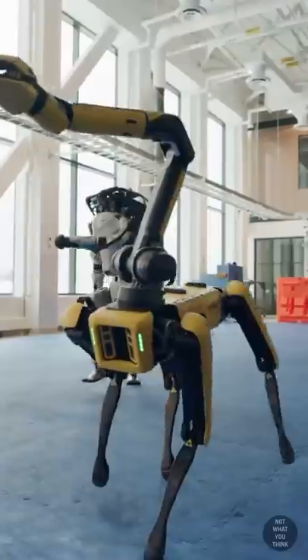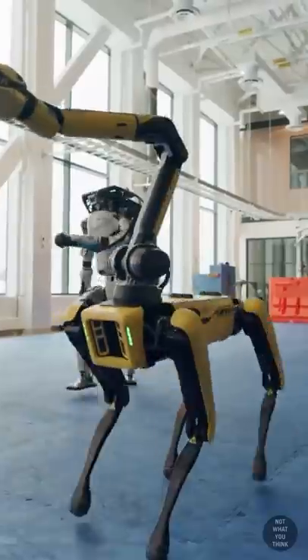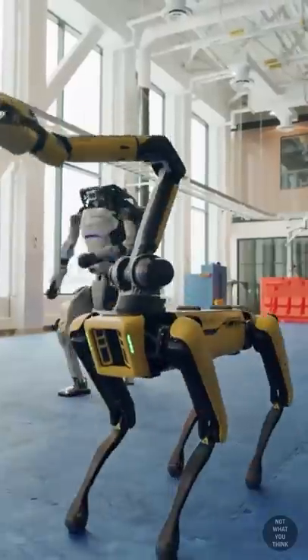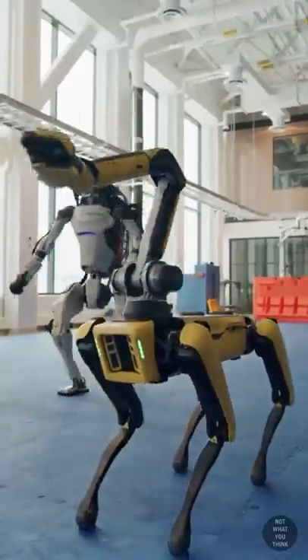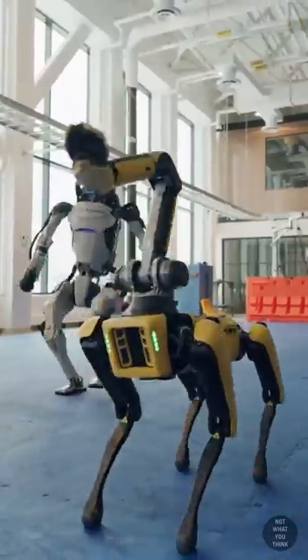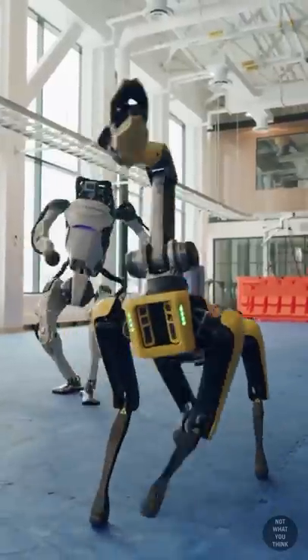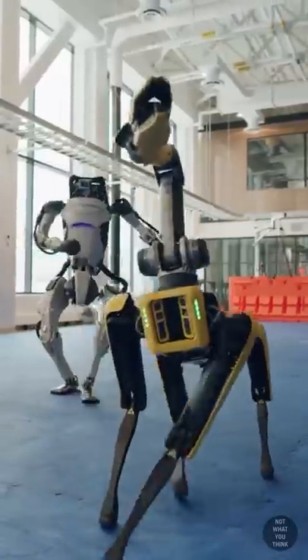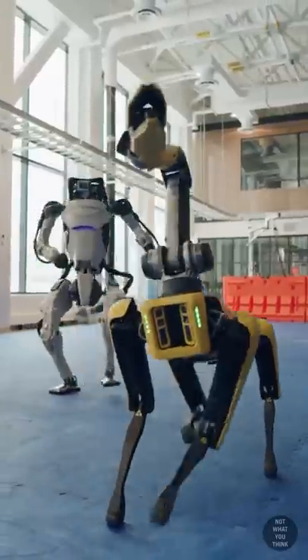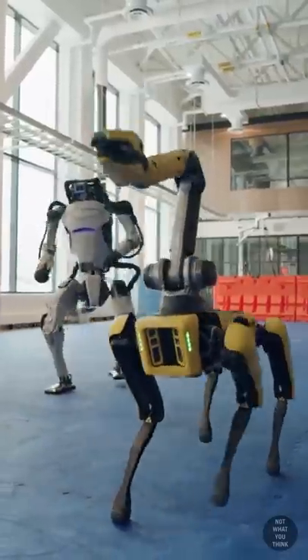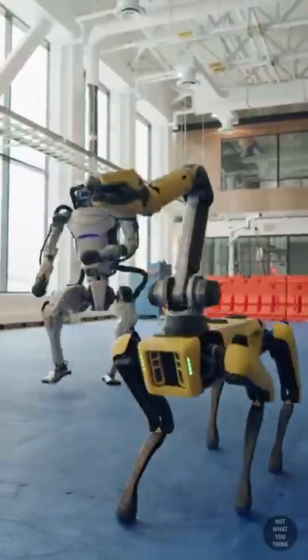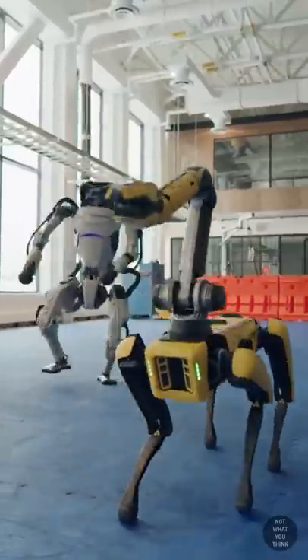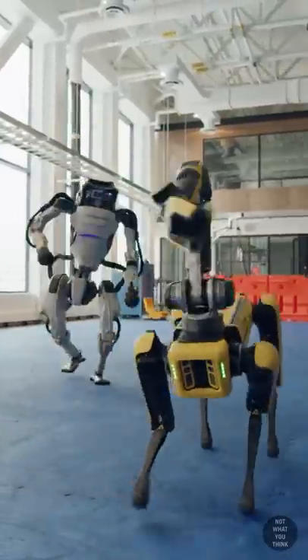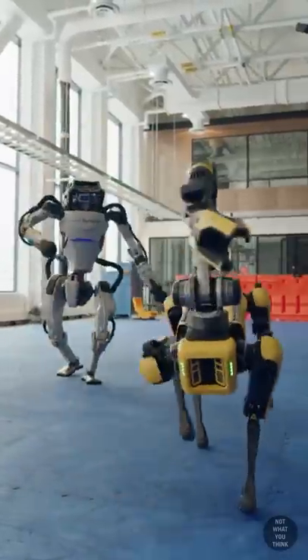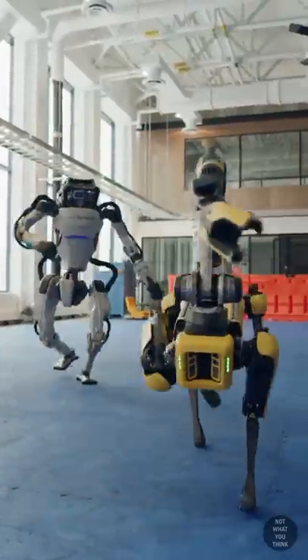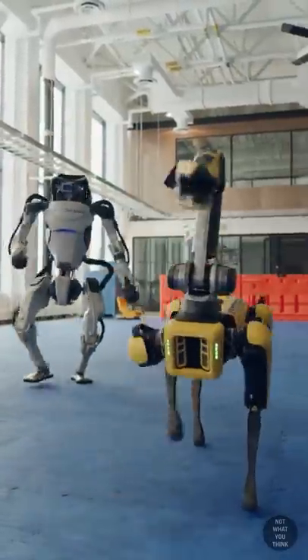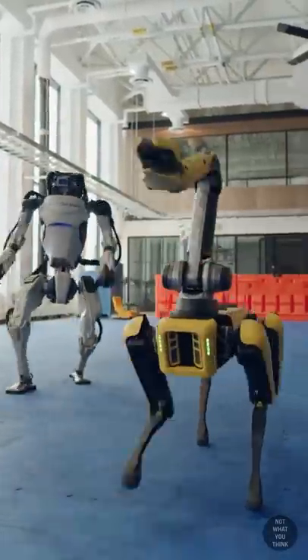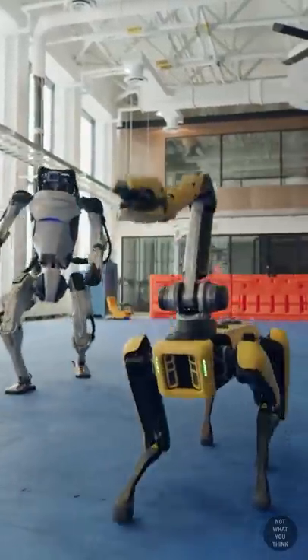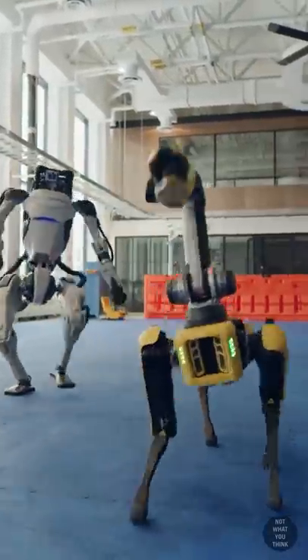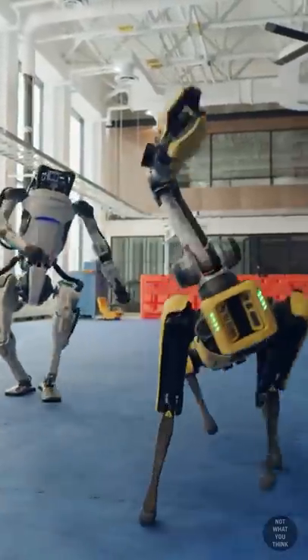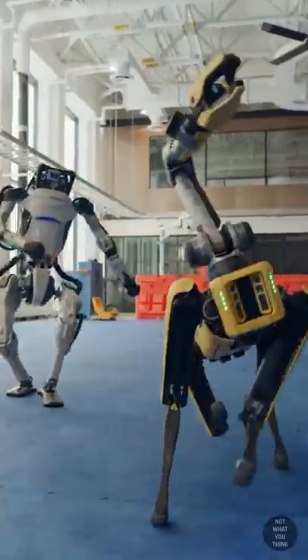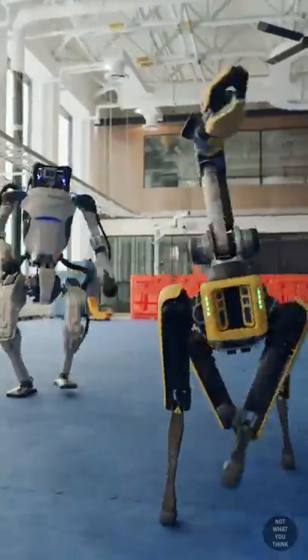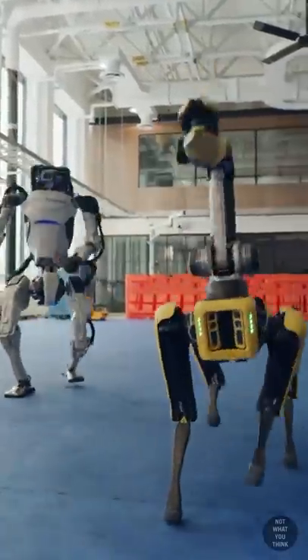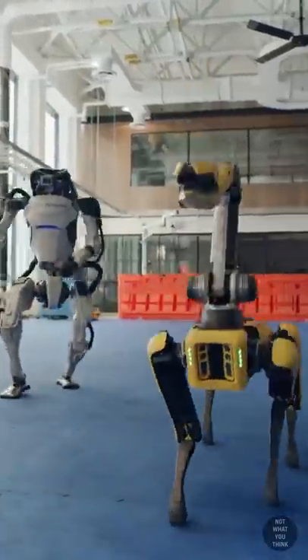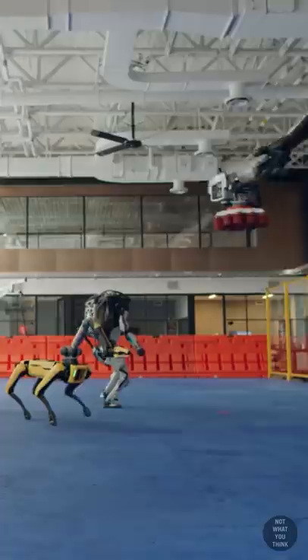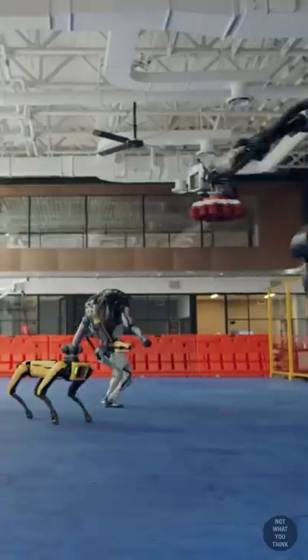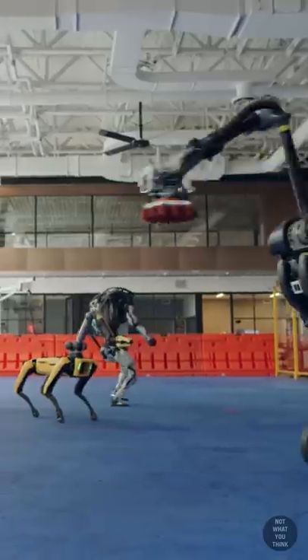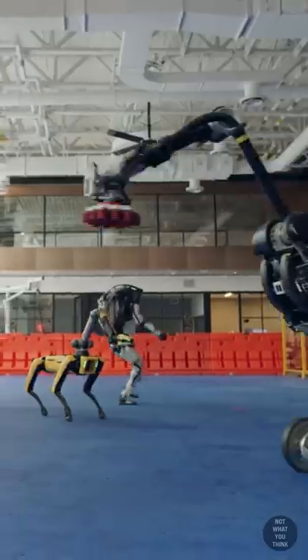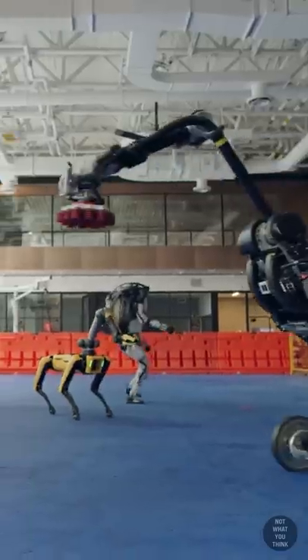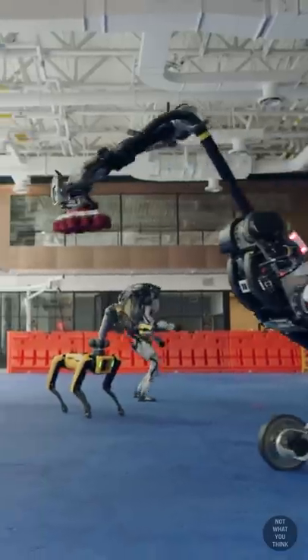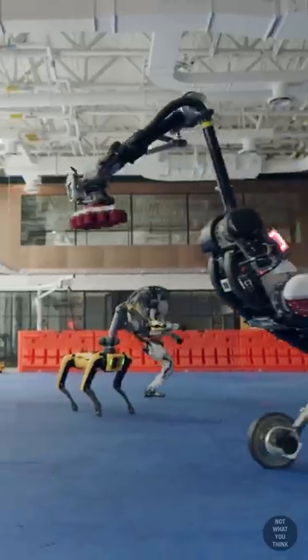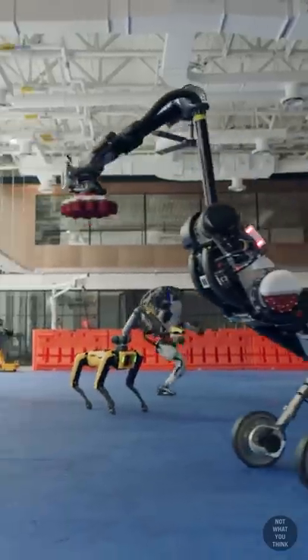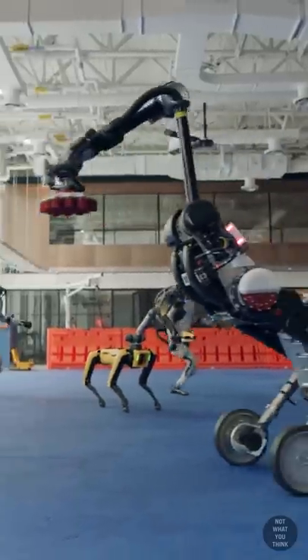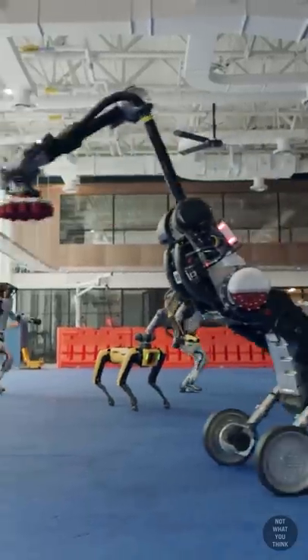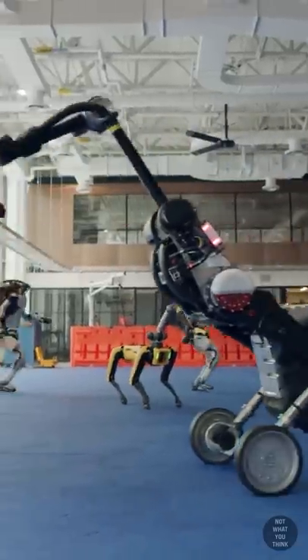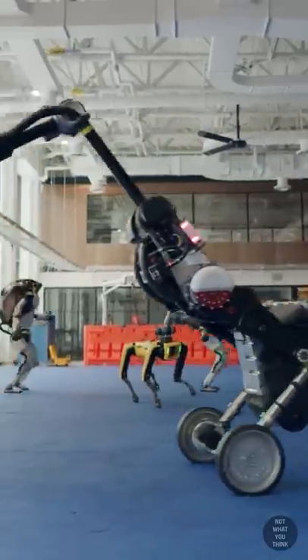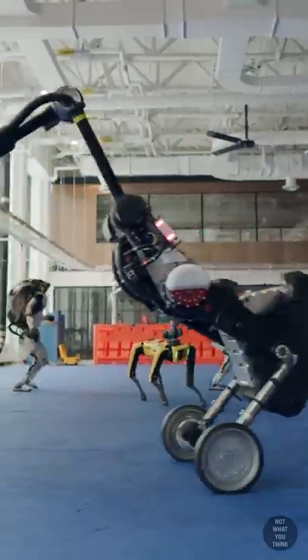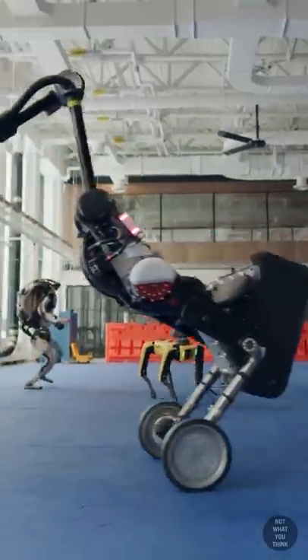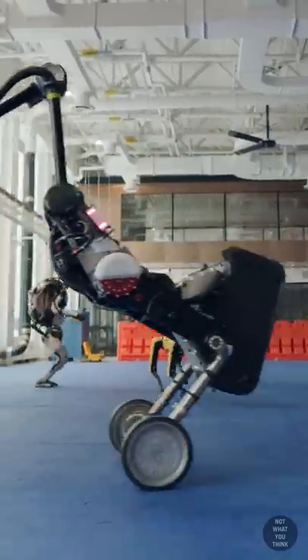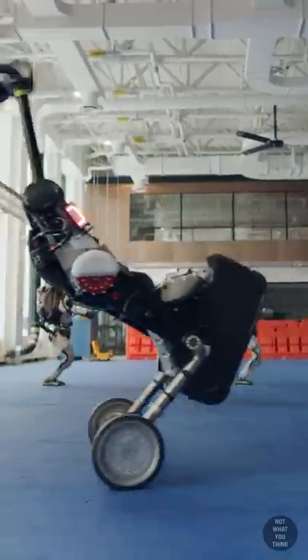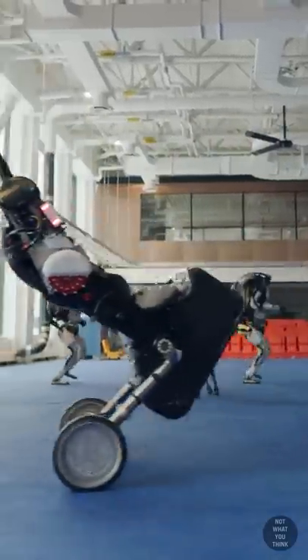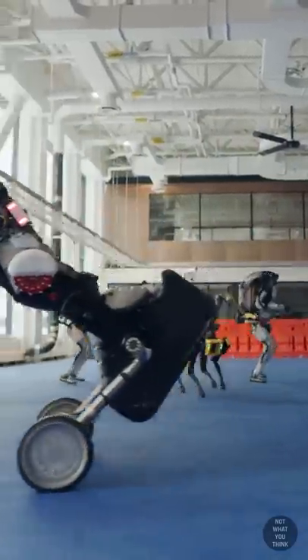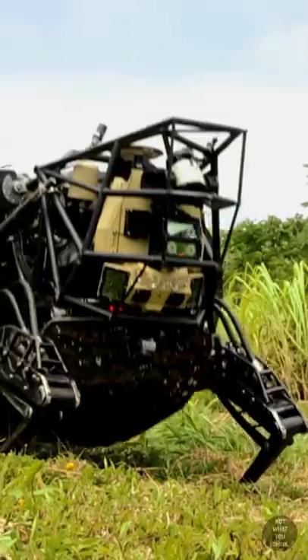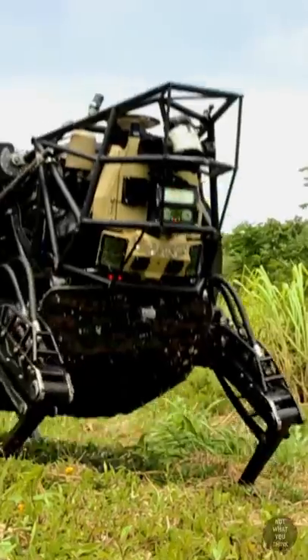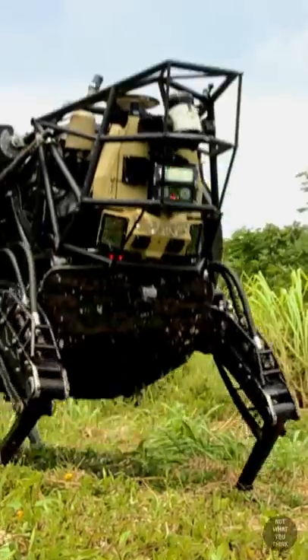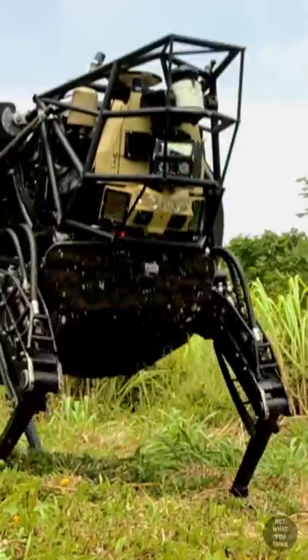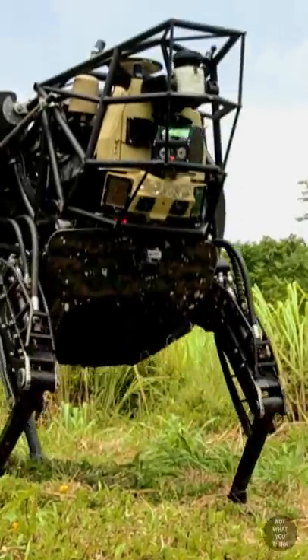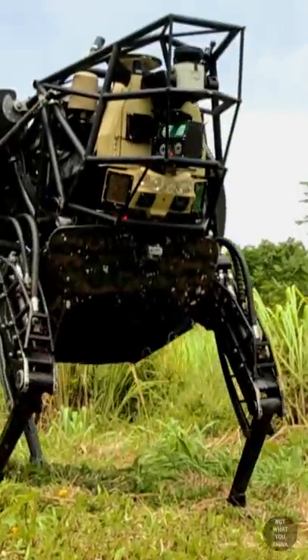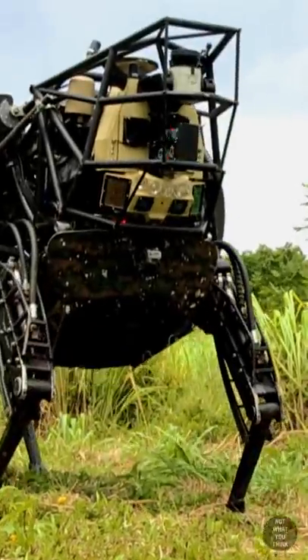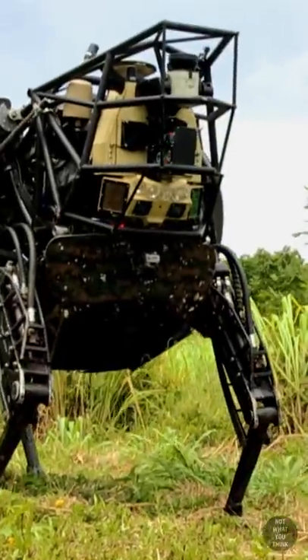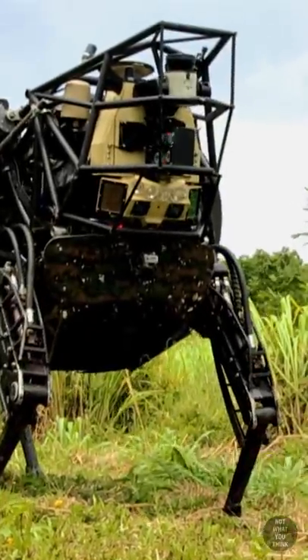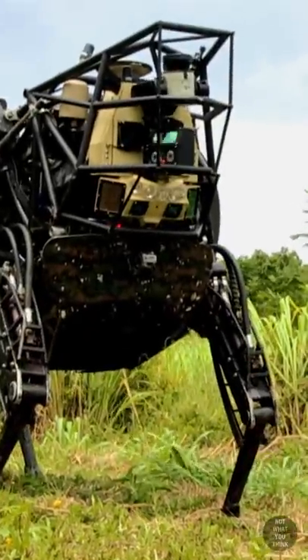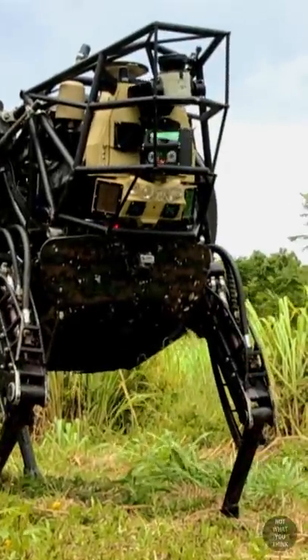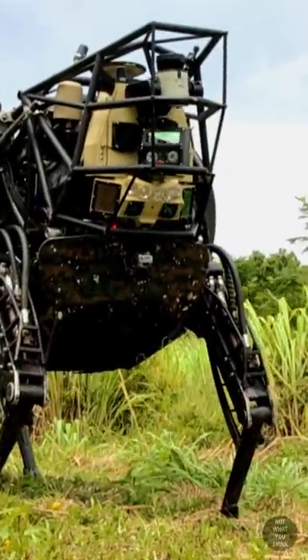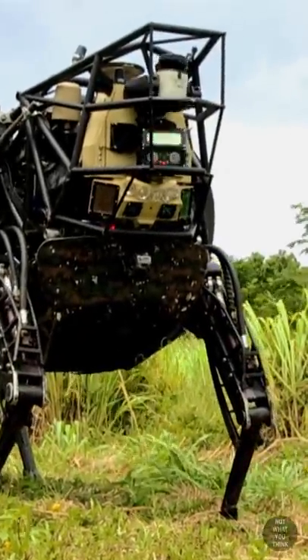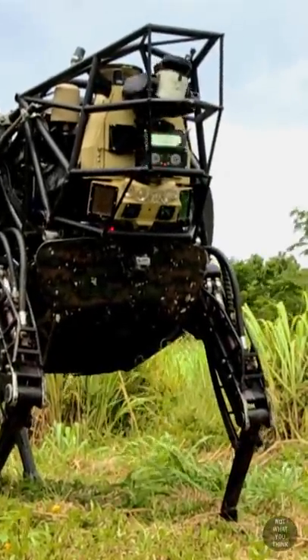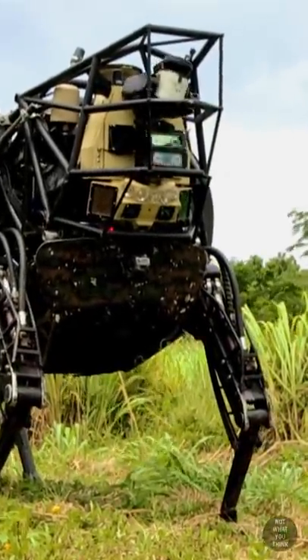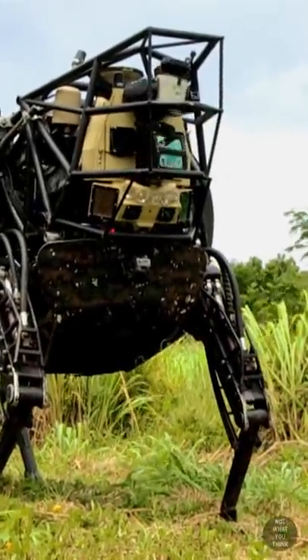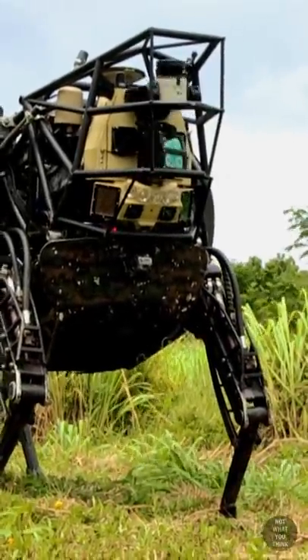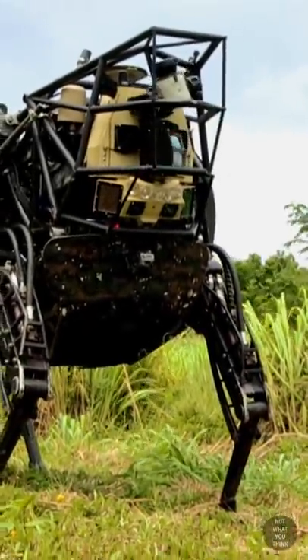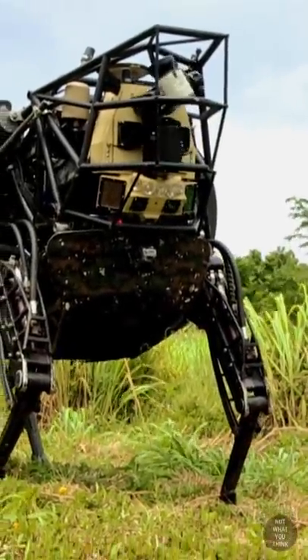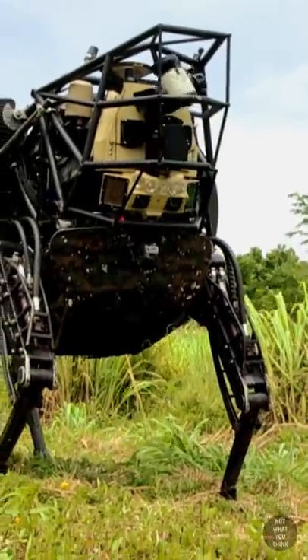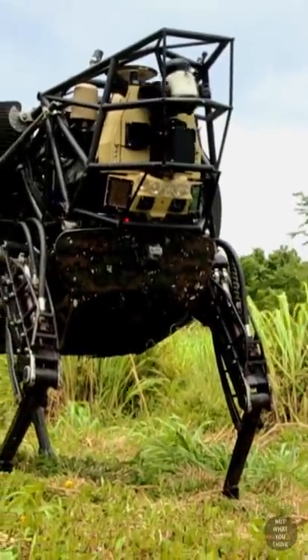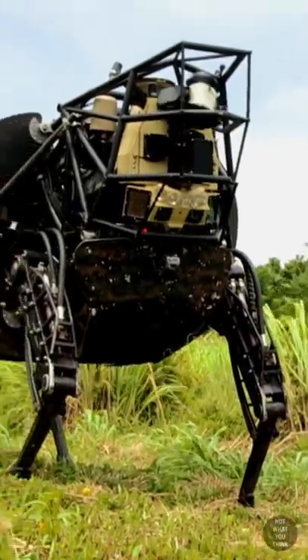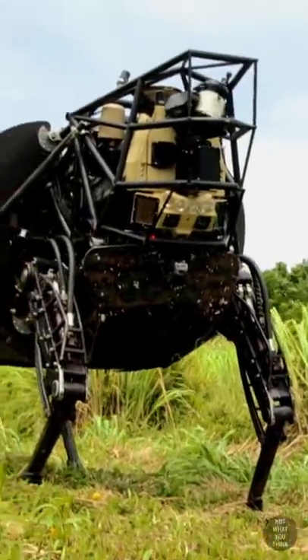You may have seen this video of Boston Dynamics robots dancing around, but let's be honest, you also wondered if they have military usage. And they do.